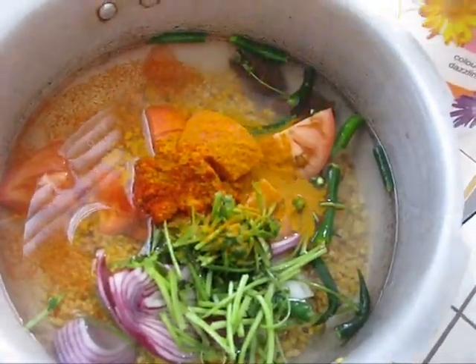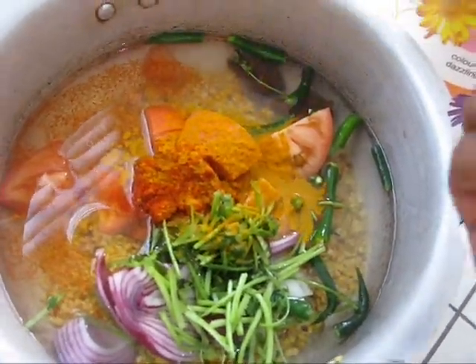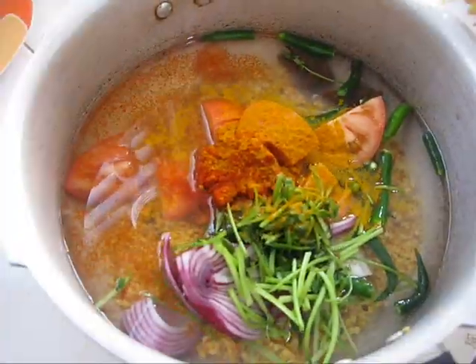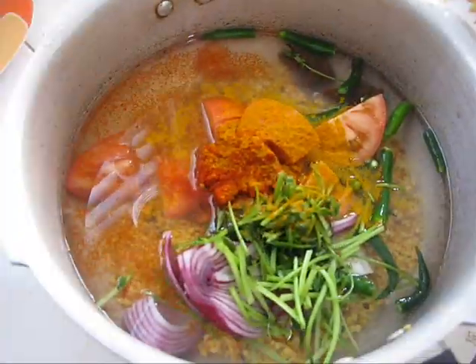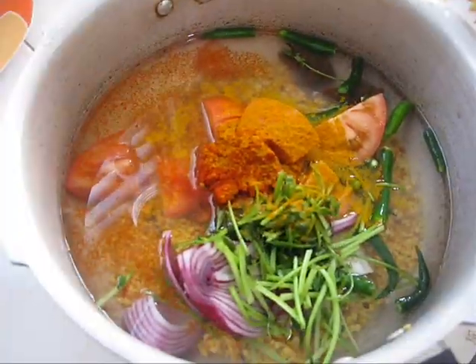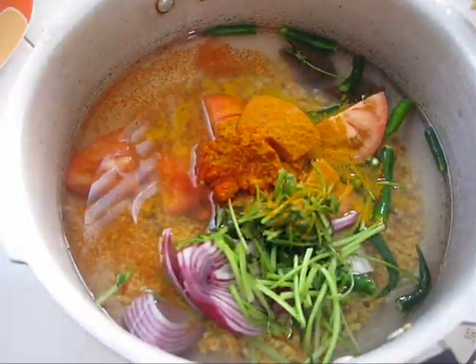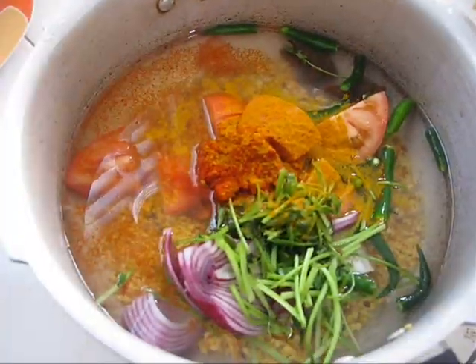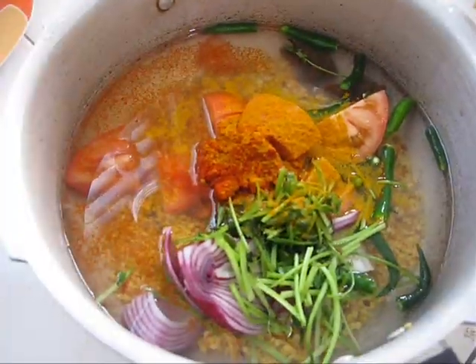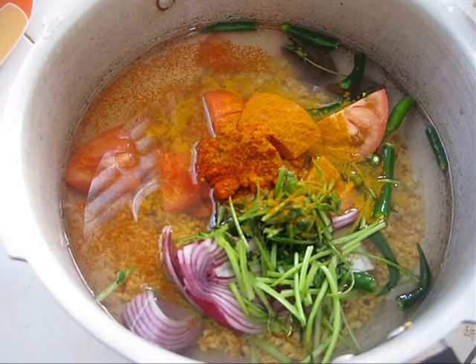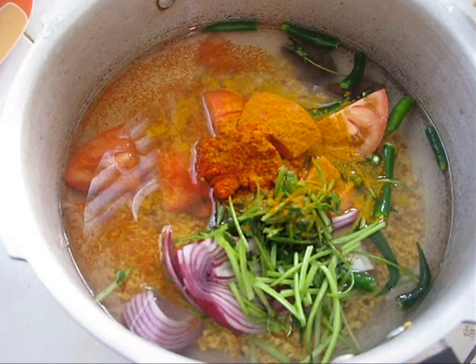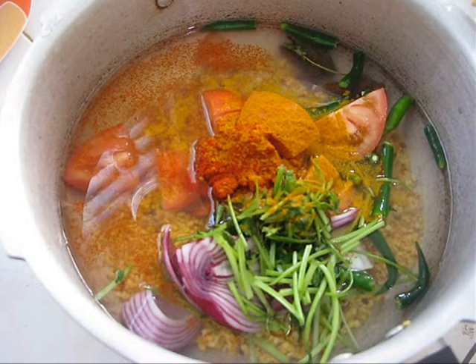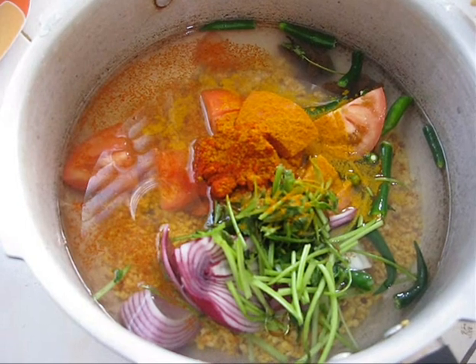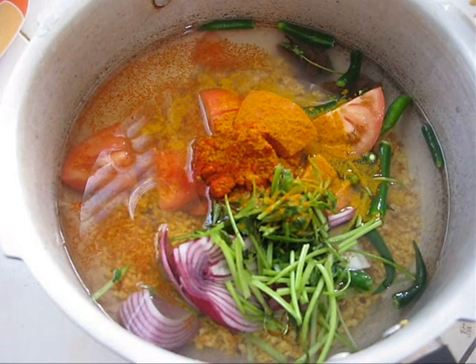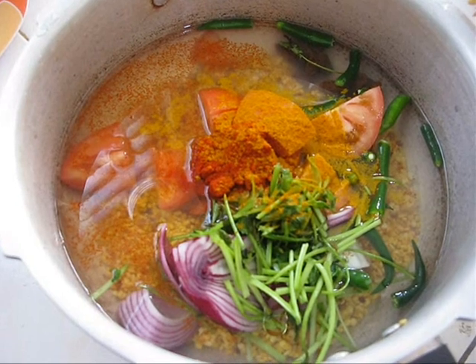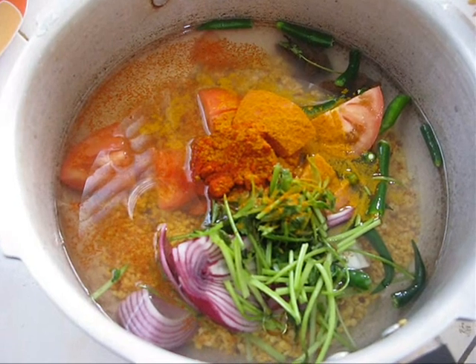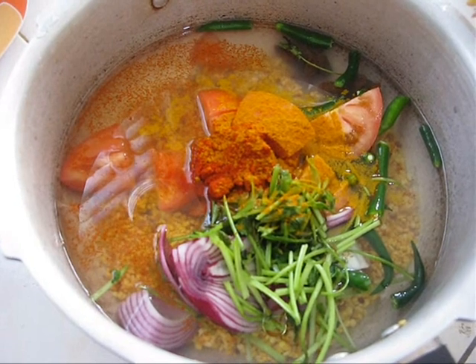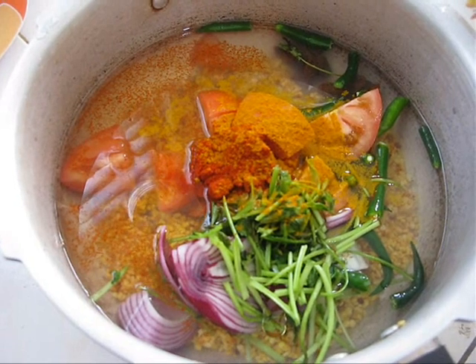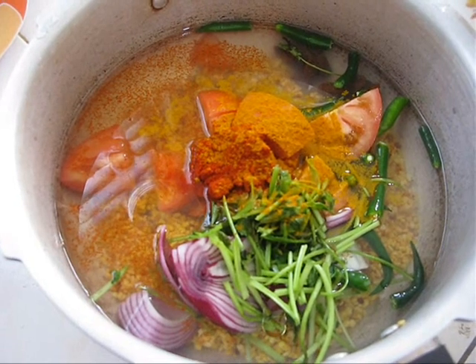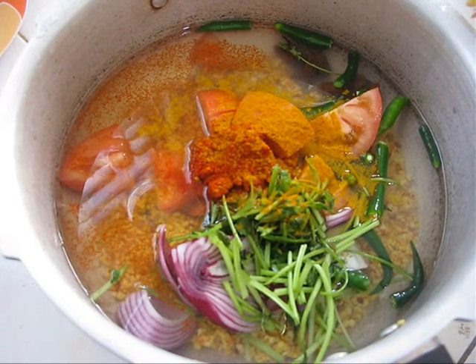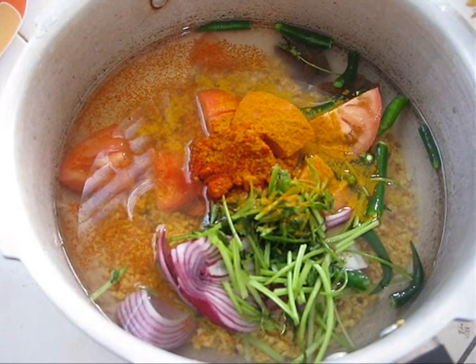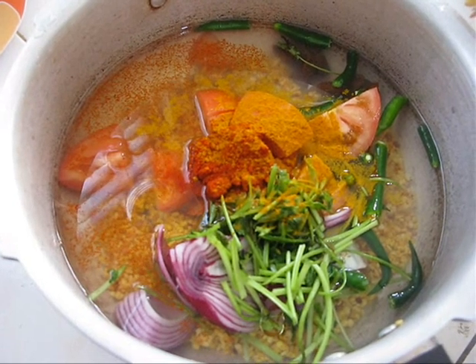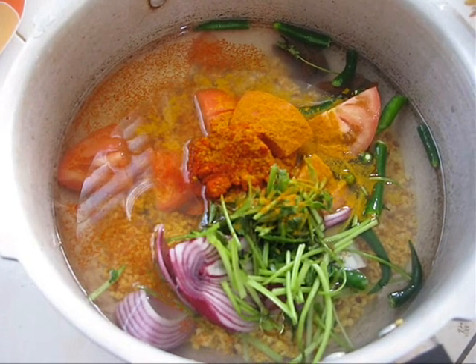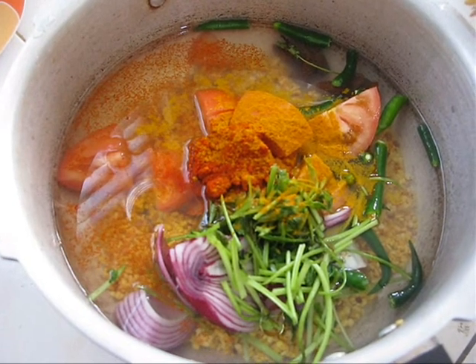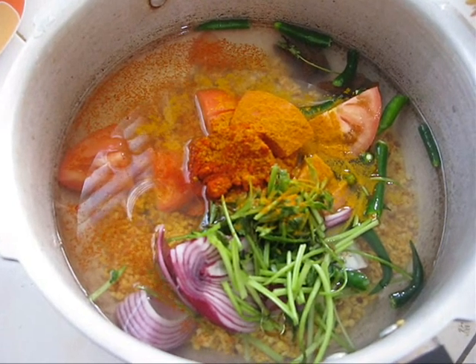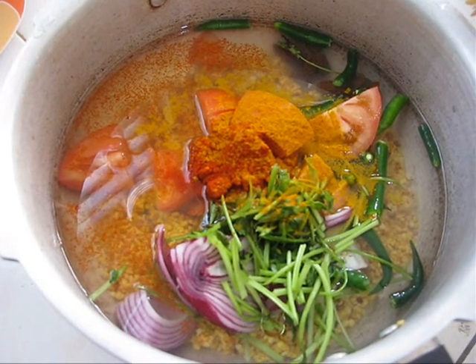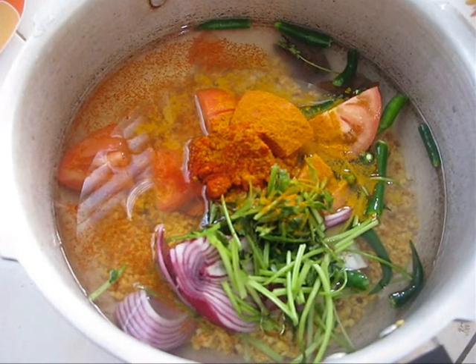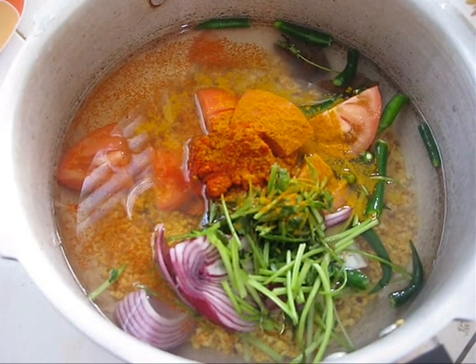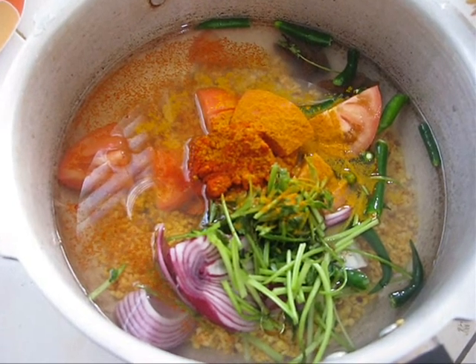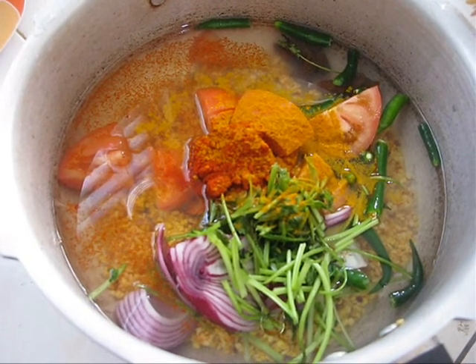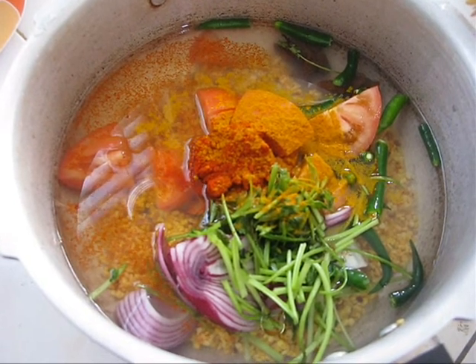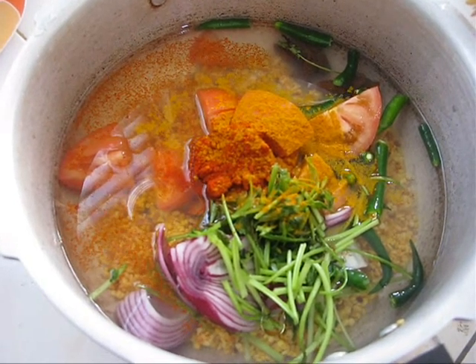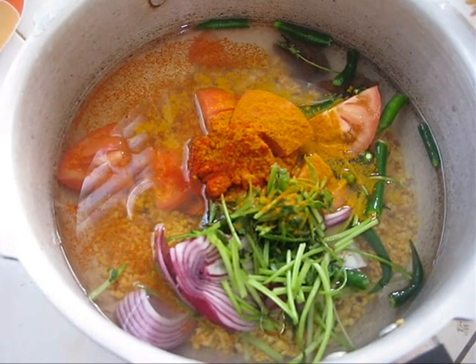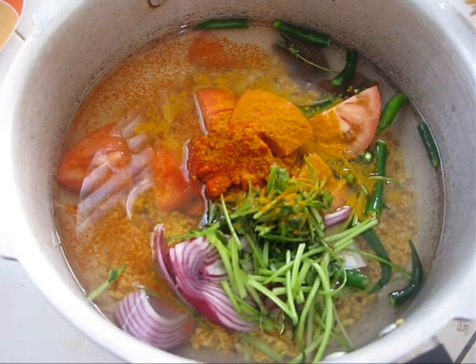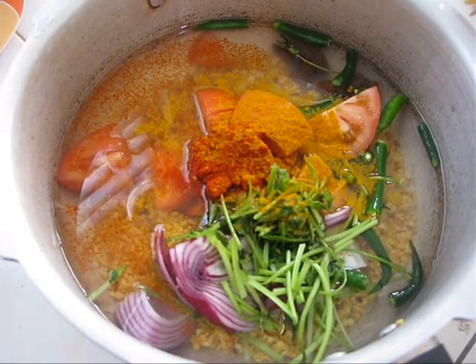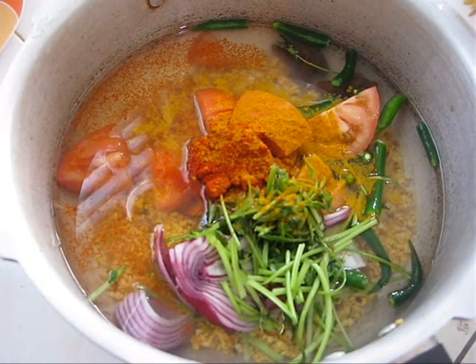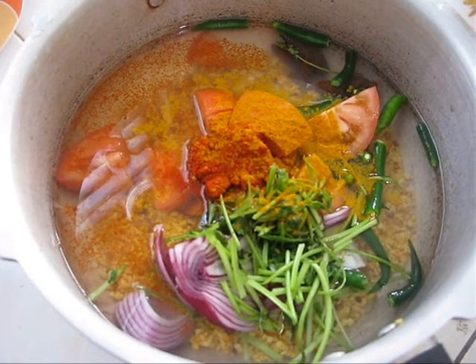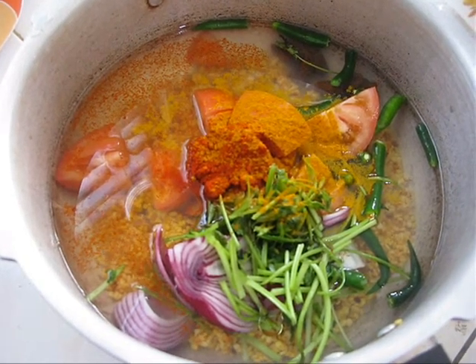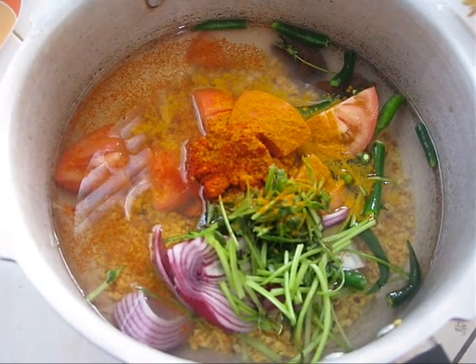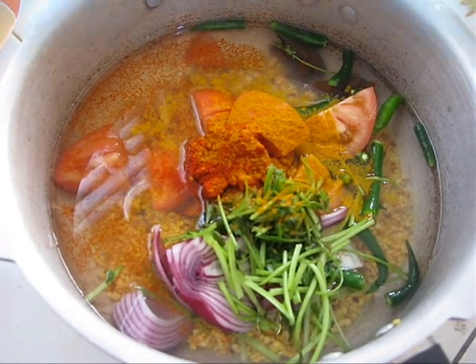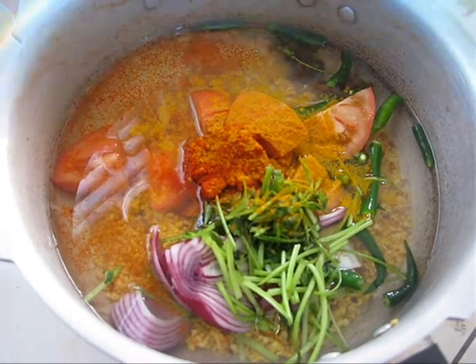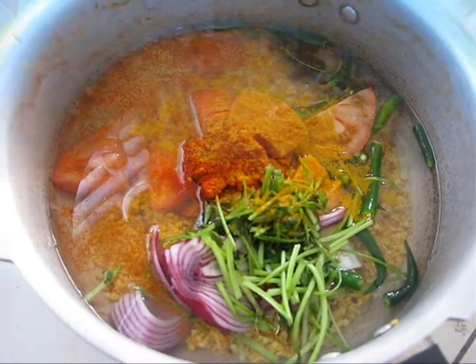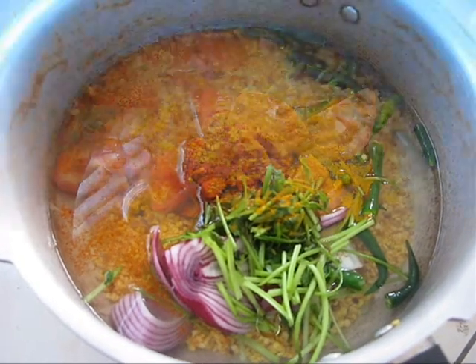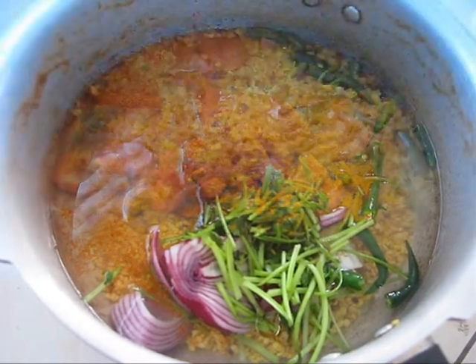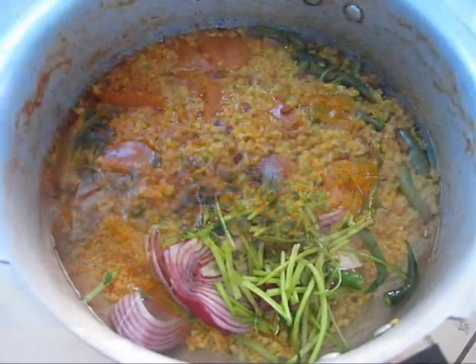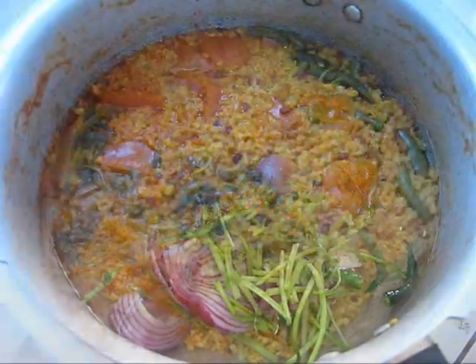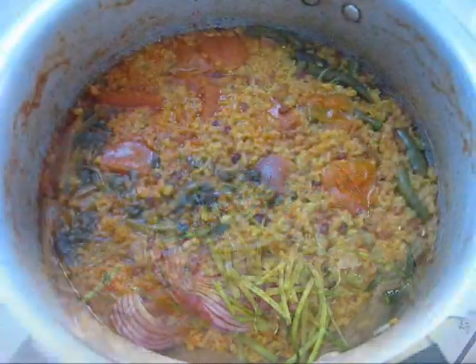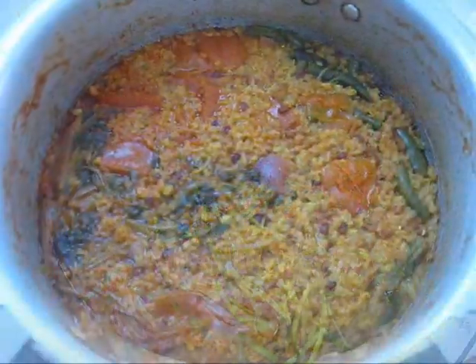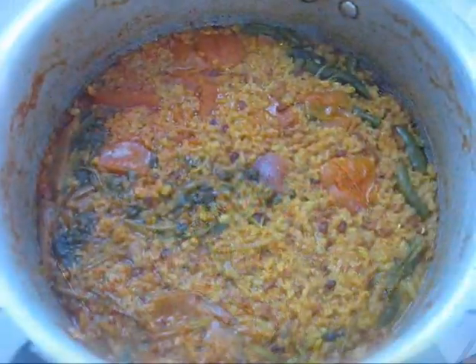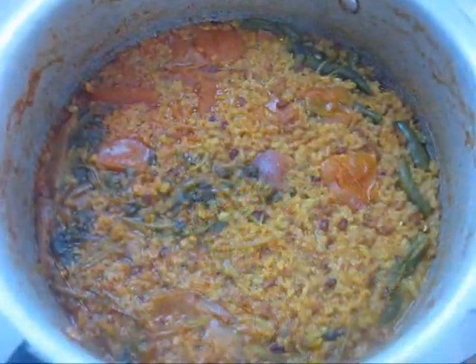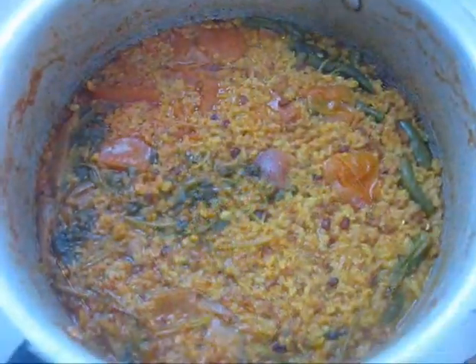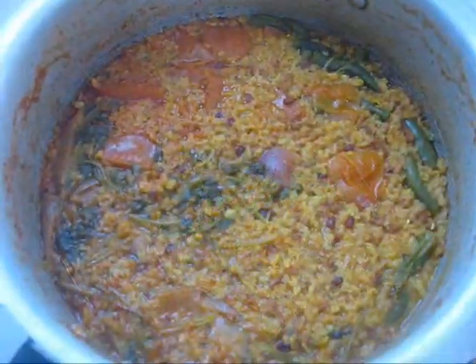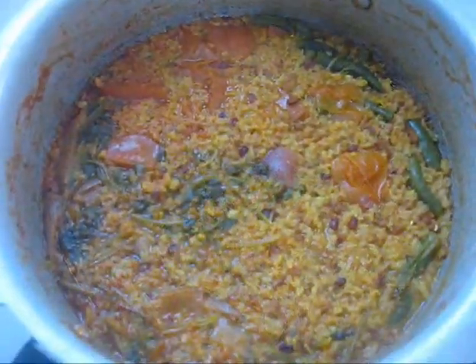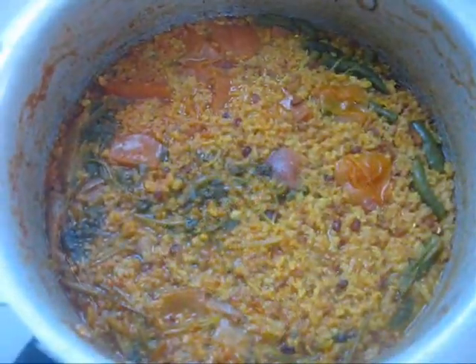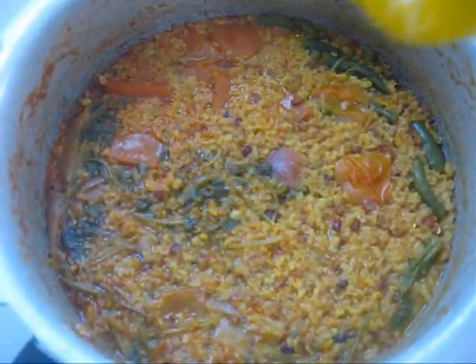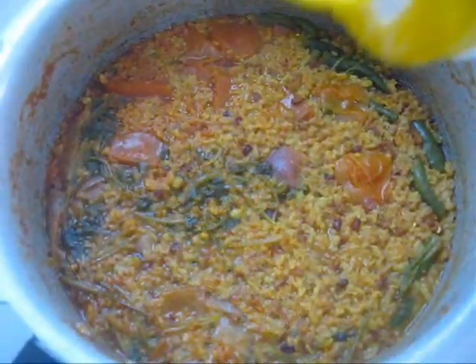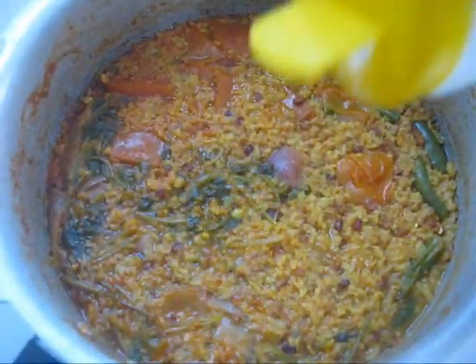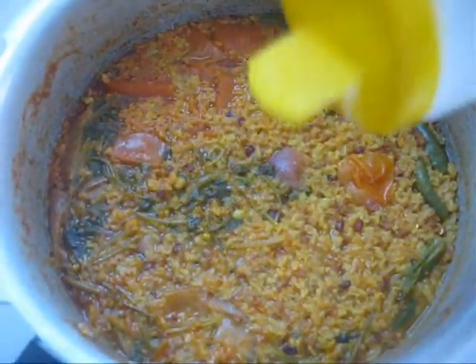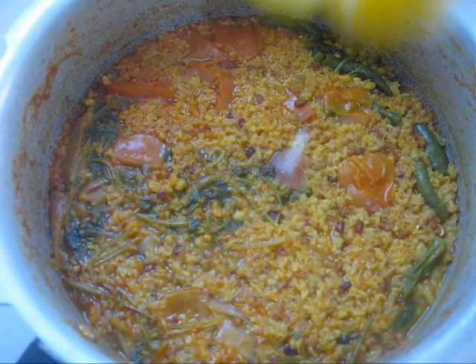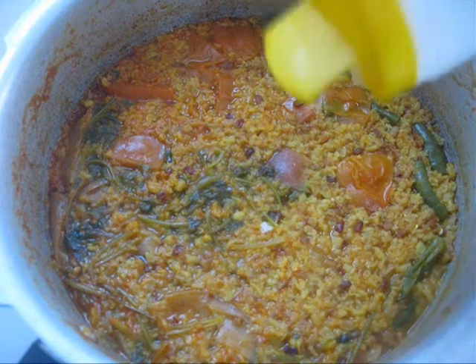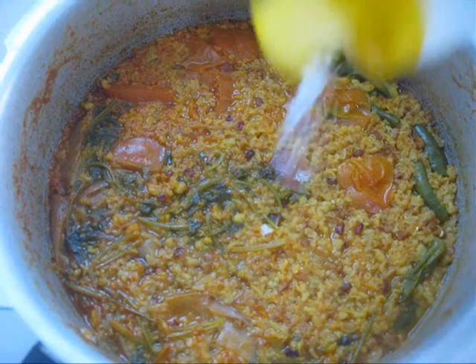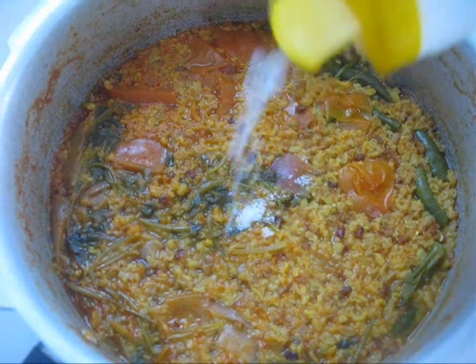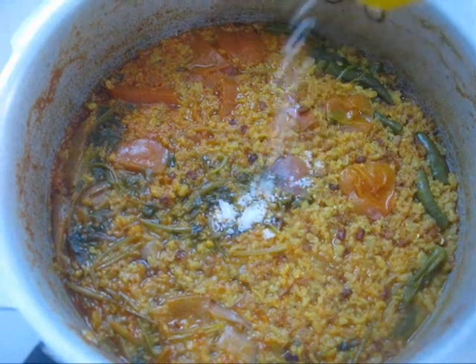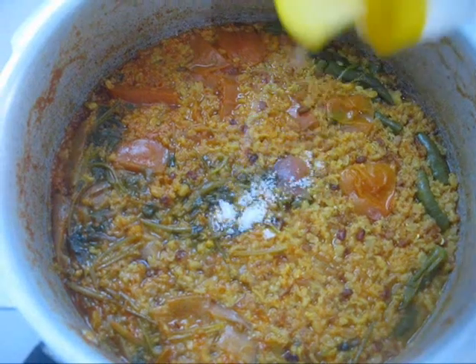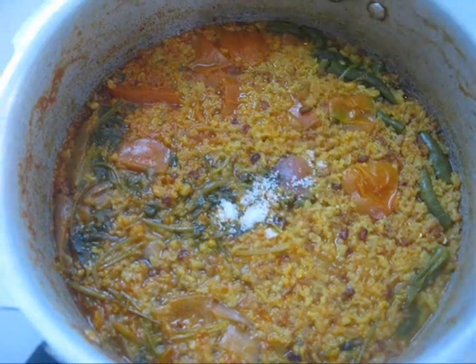Then place a lid and pressure cook it for 6 whistles. Now add some salt.